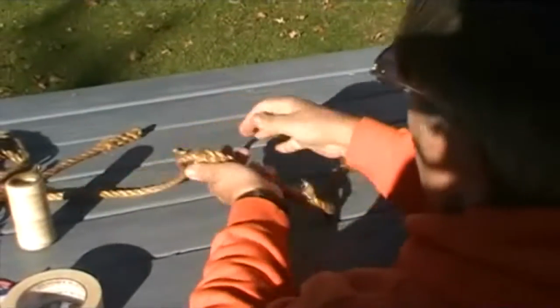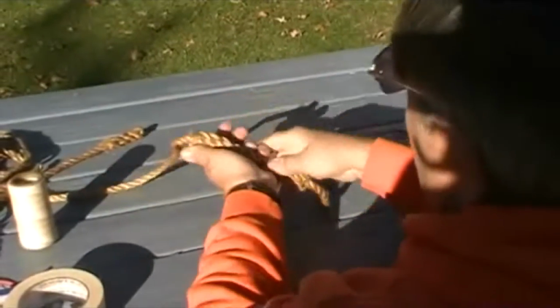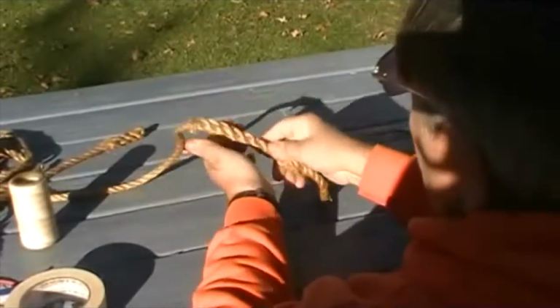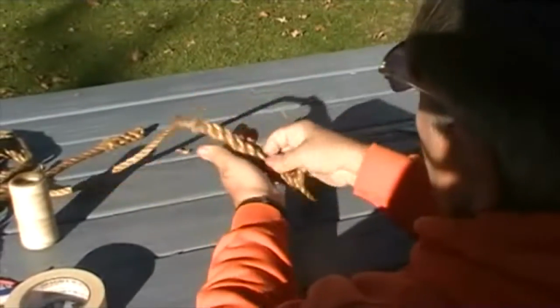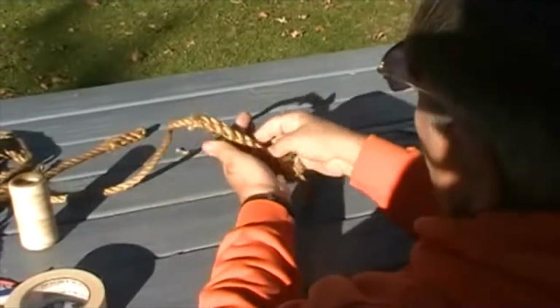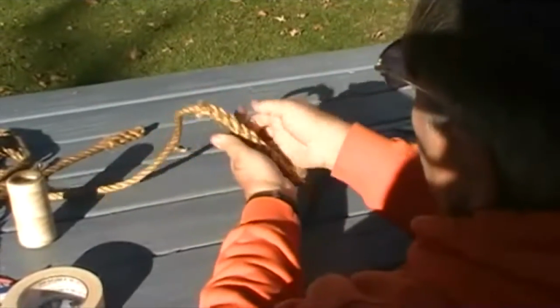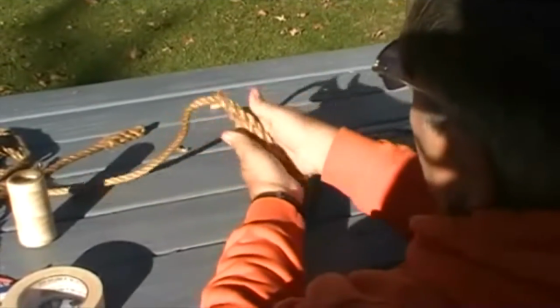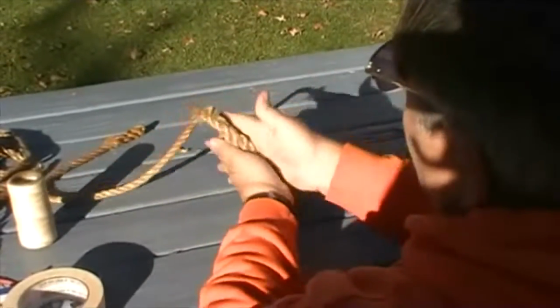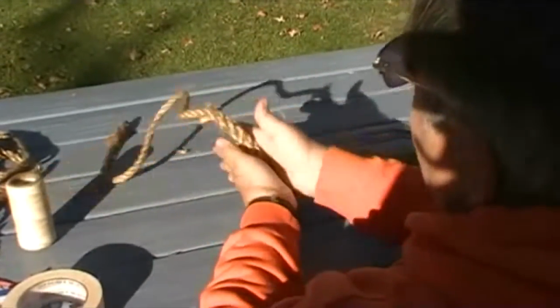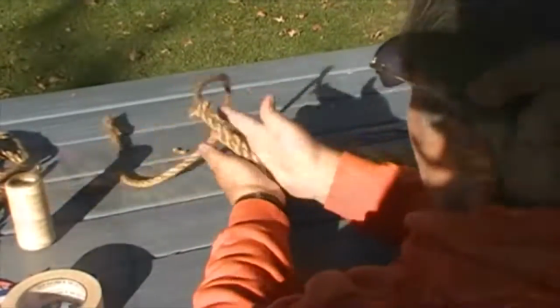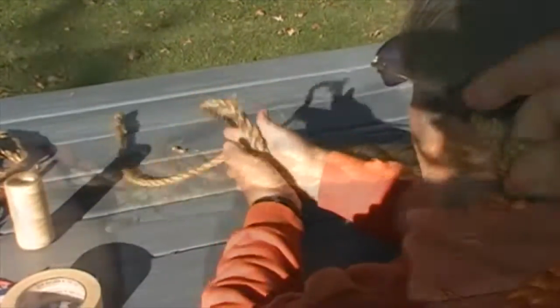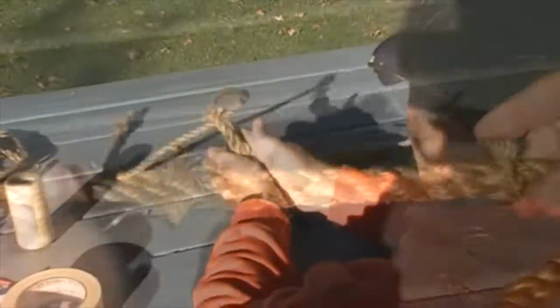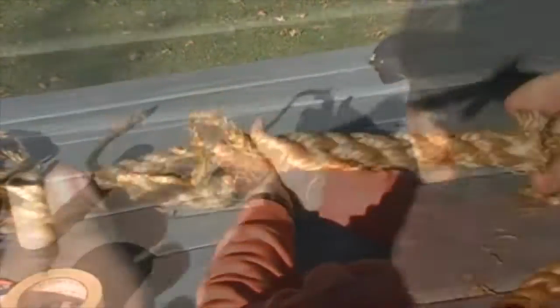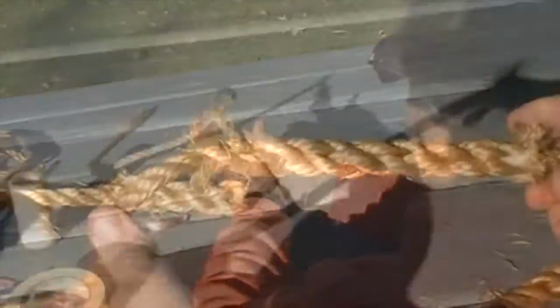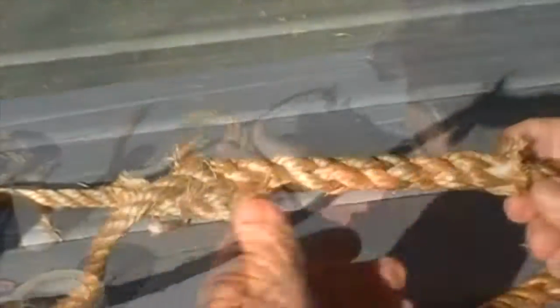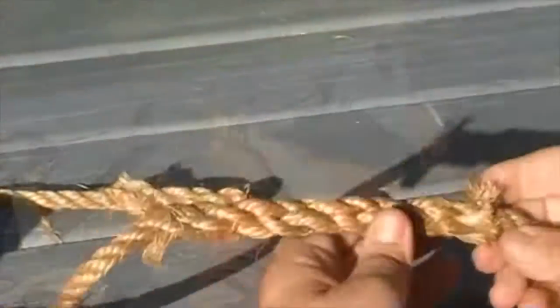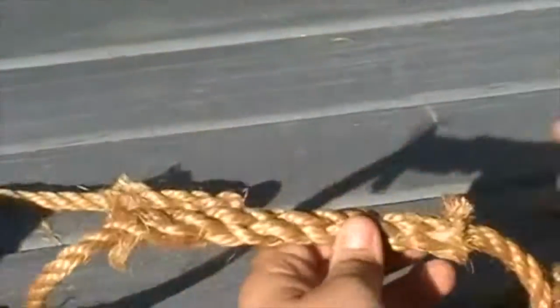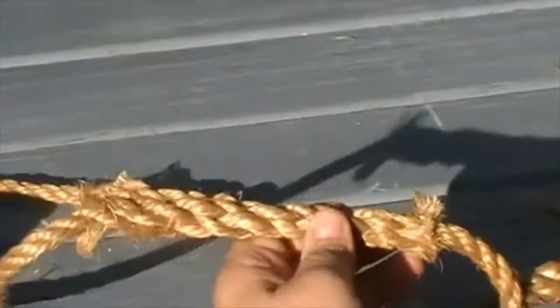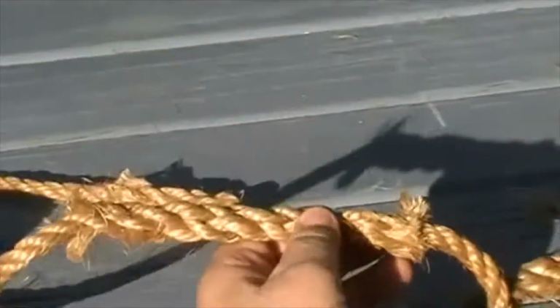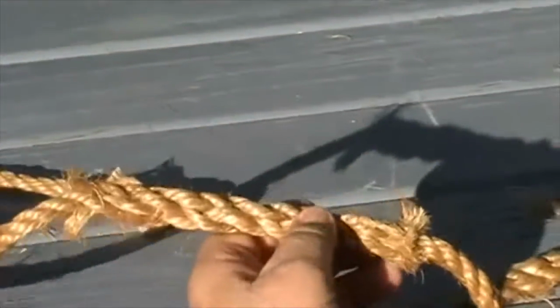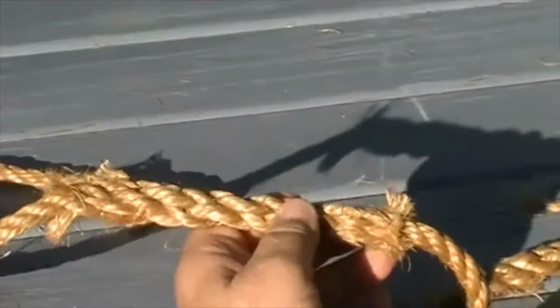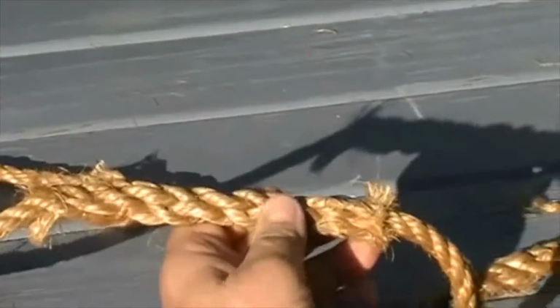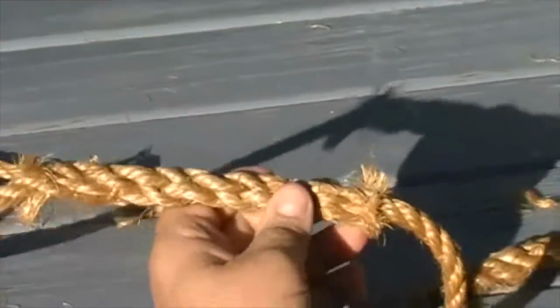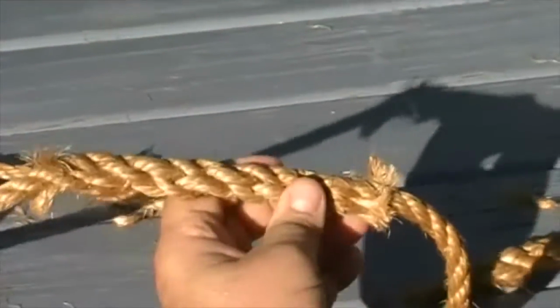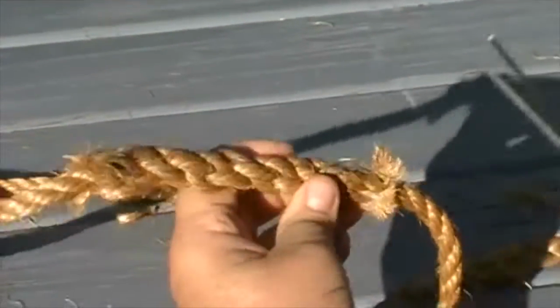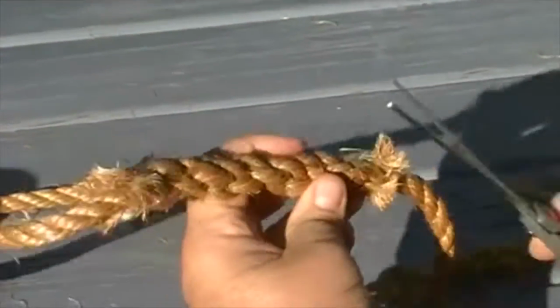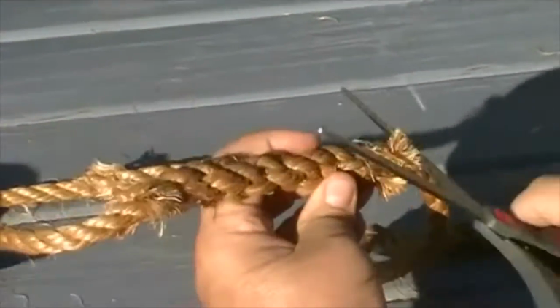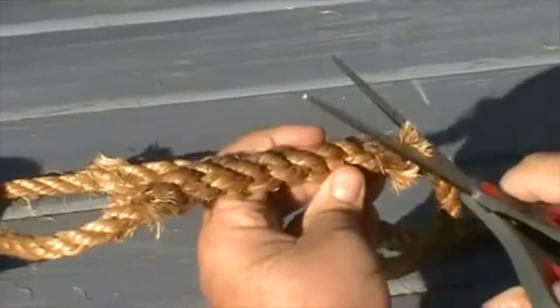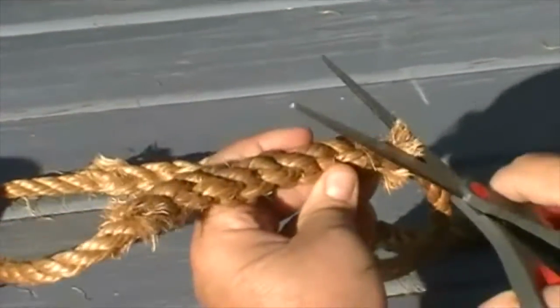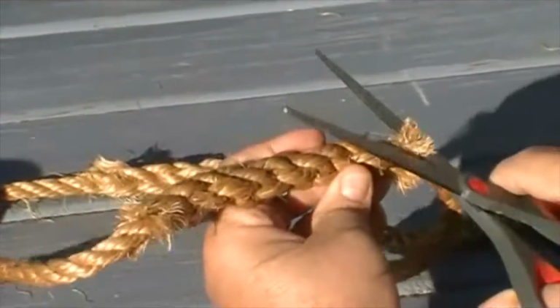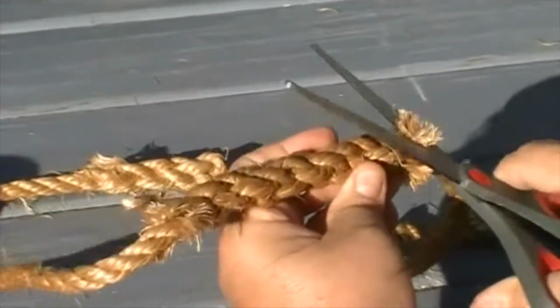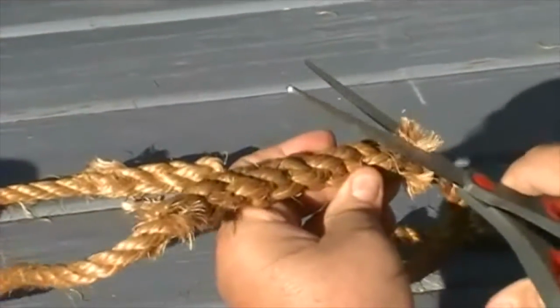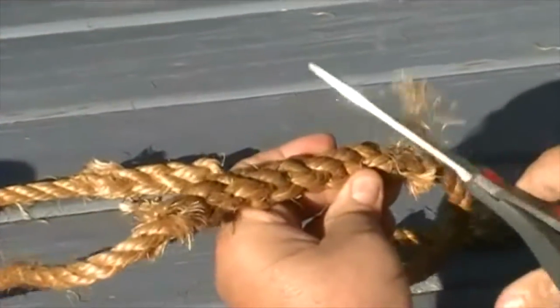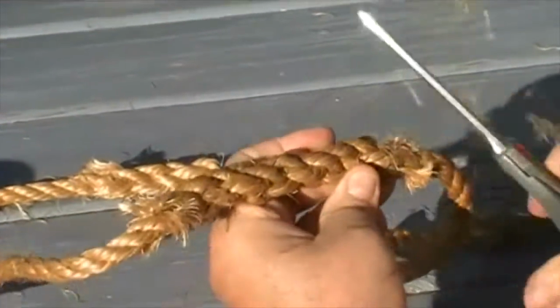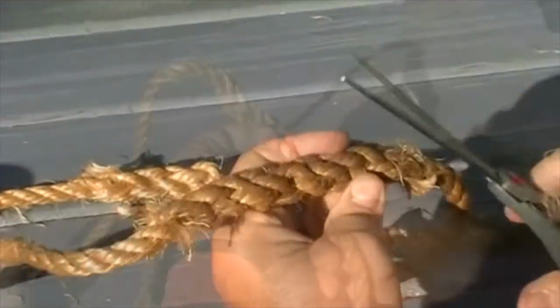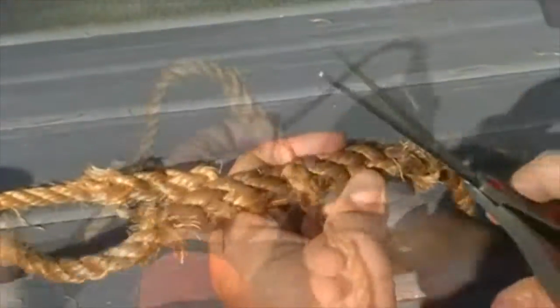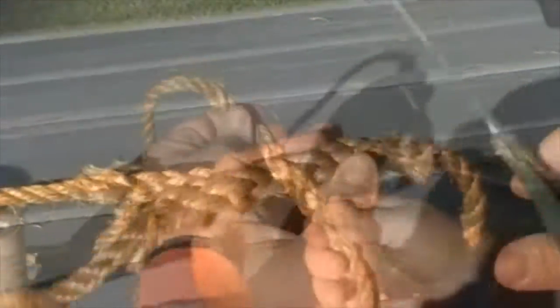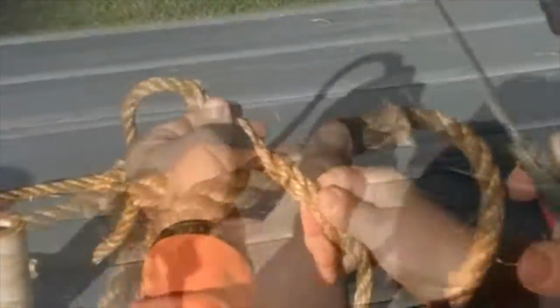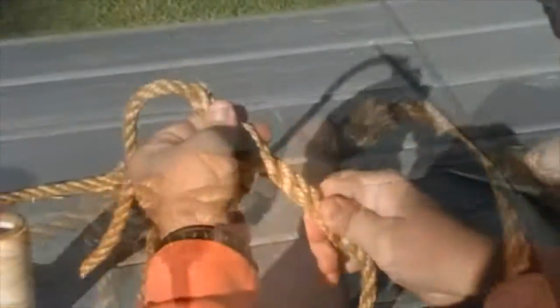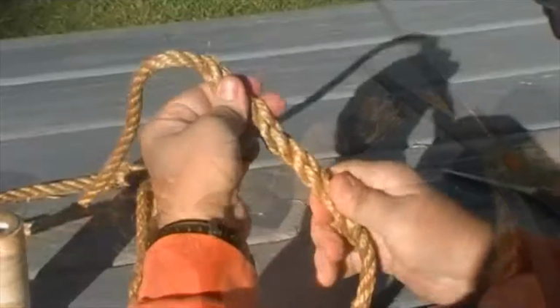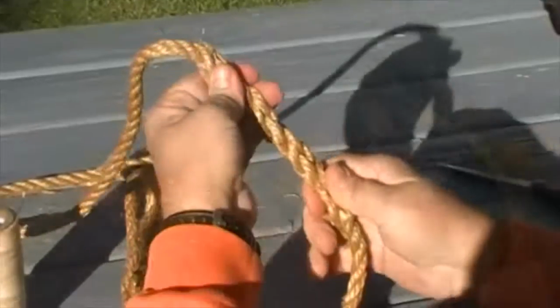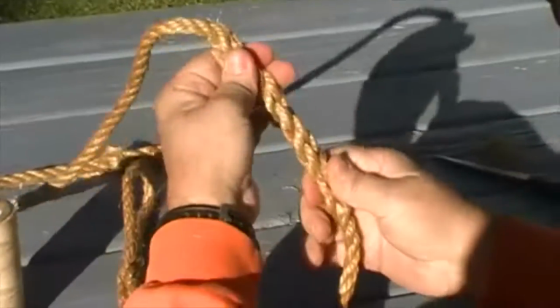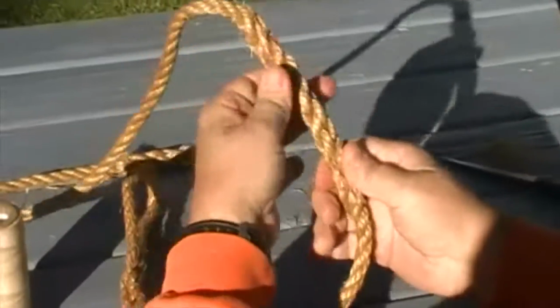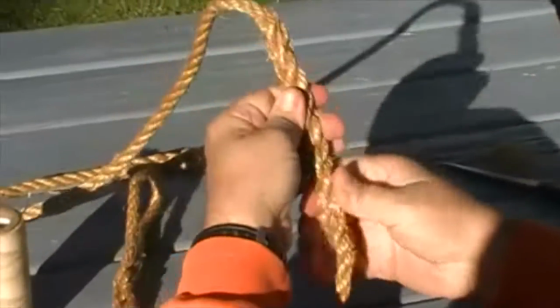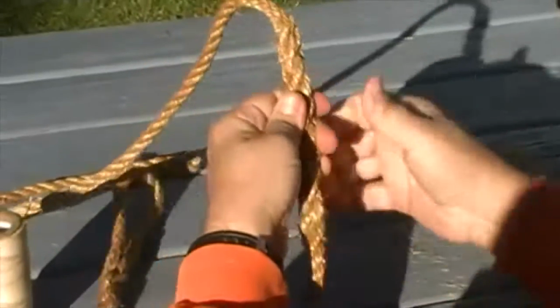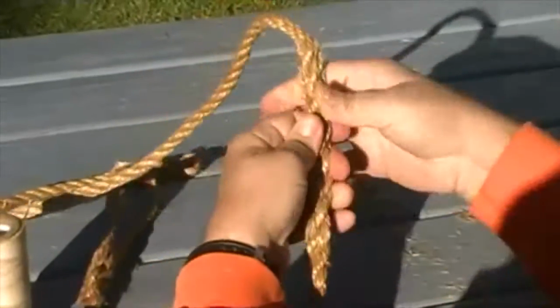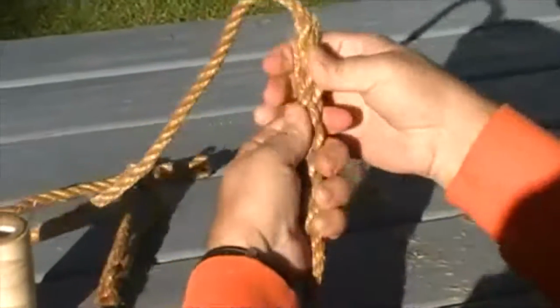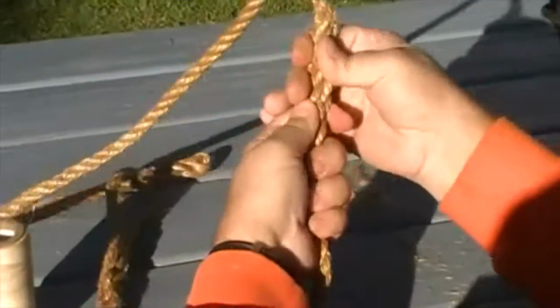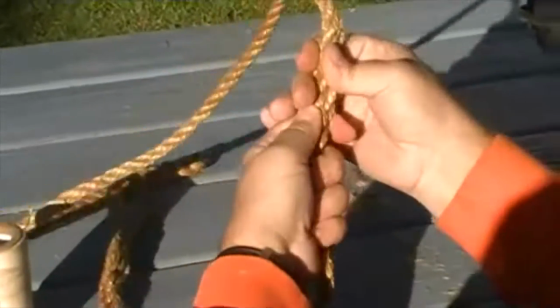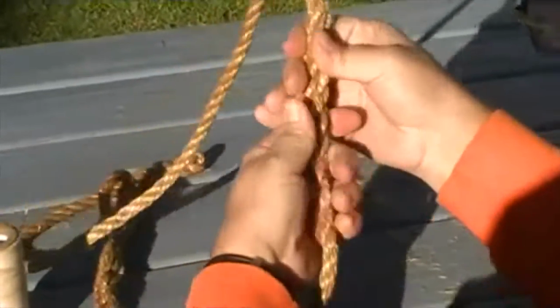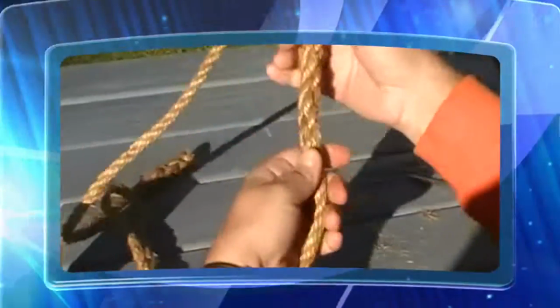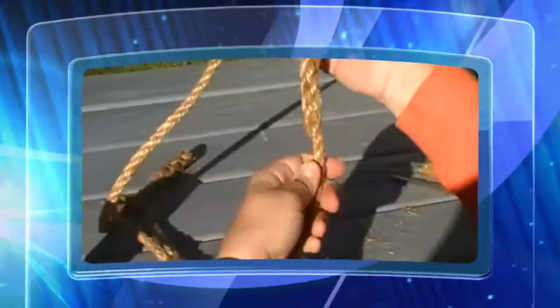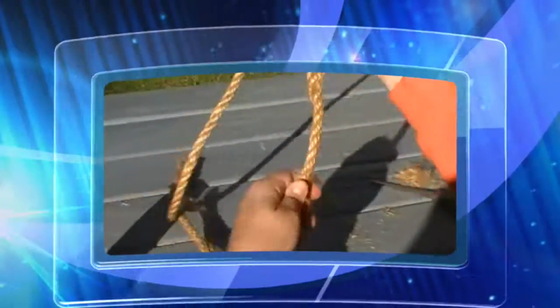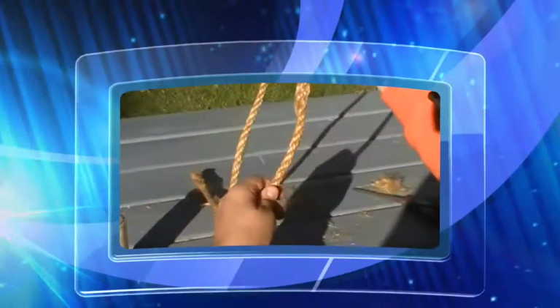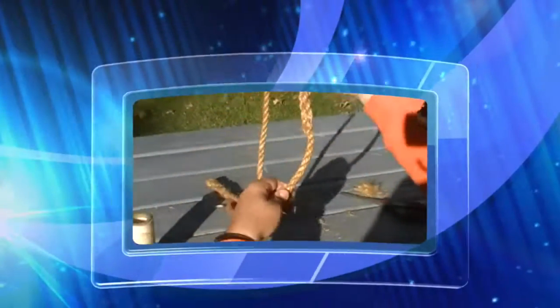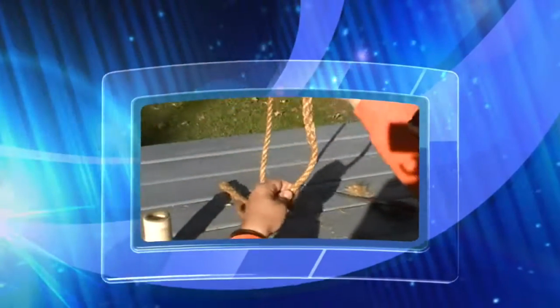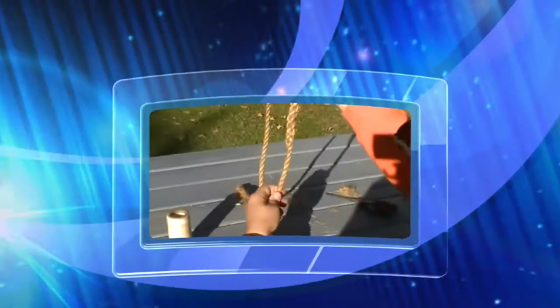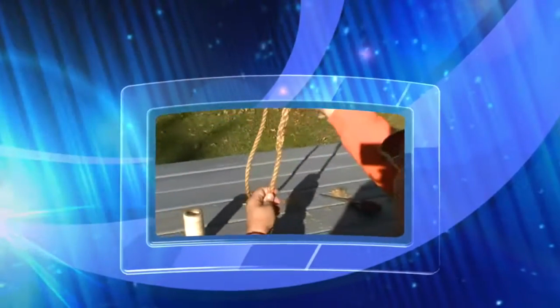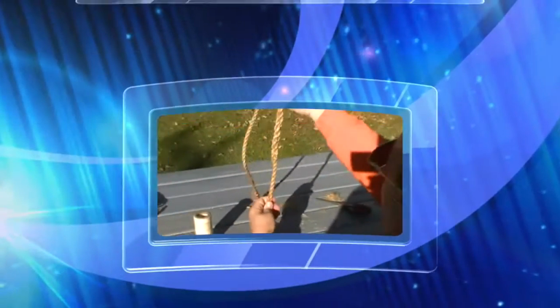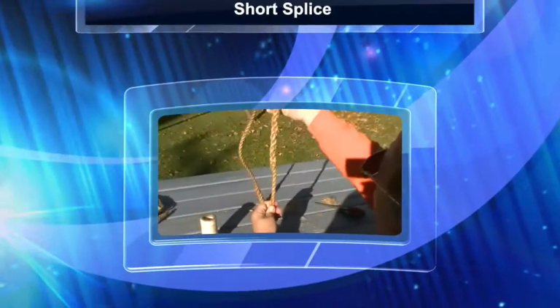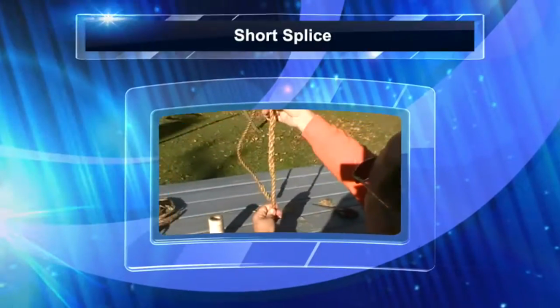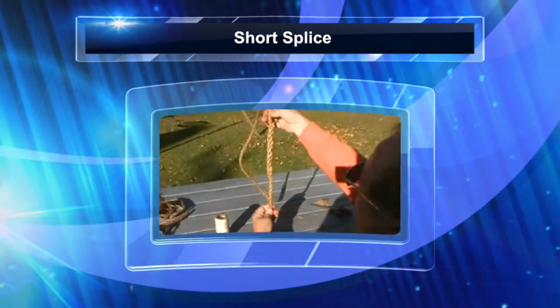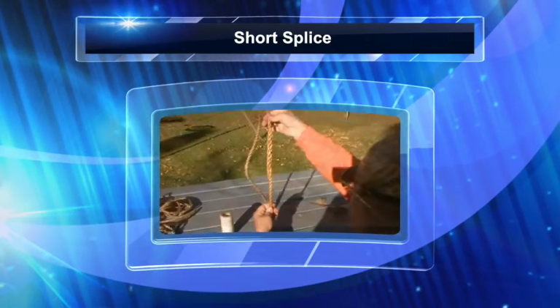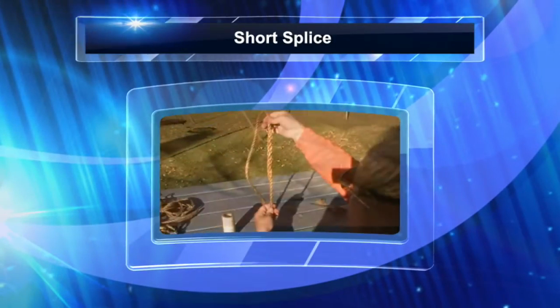It helps to pack it in here. Then I would come in here and trim this stuff off. That's basically how you do a short splice.